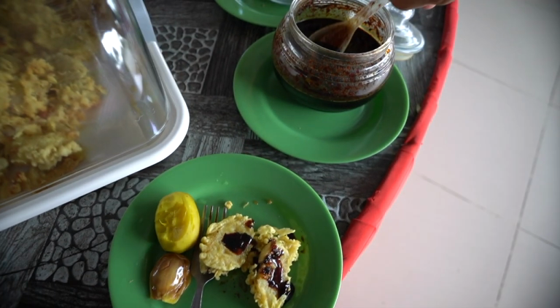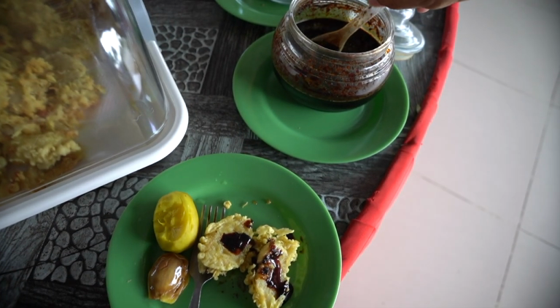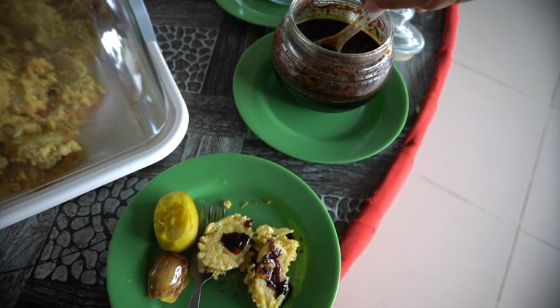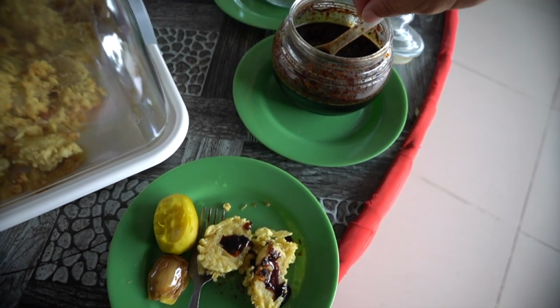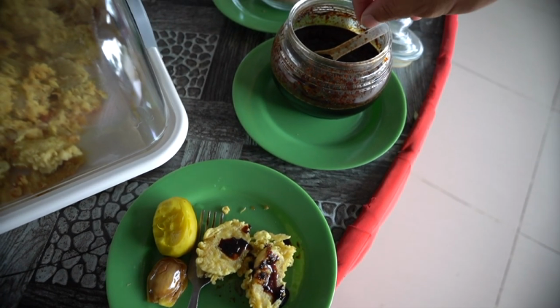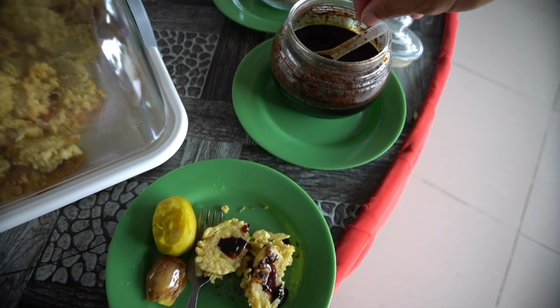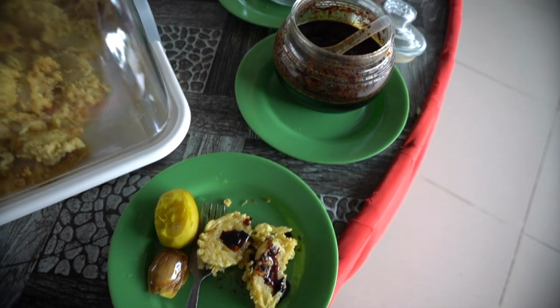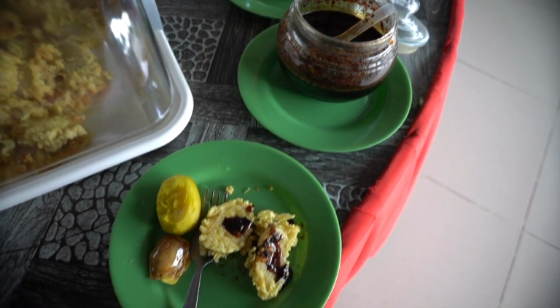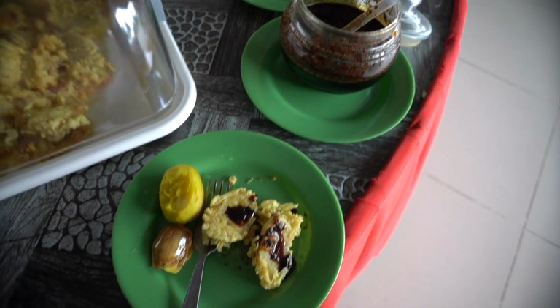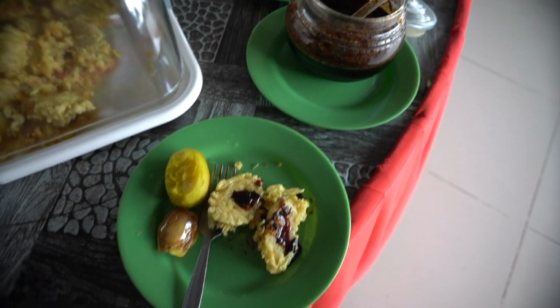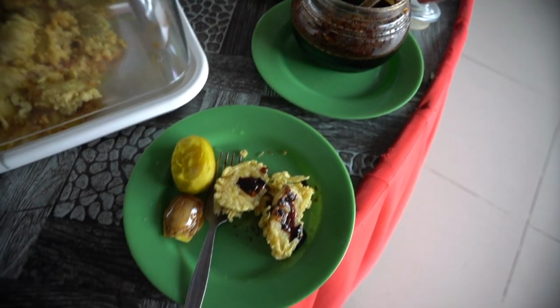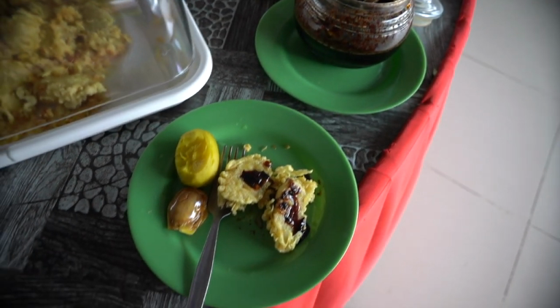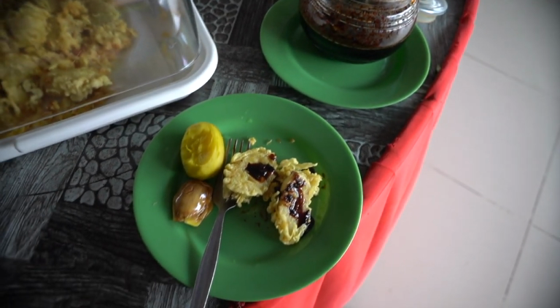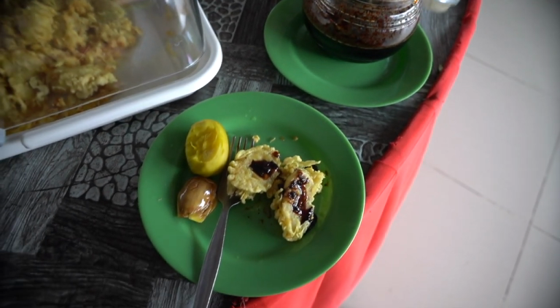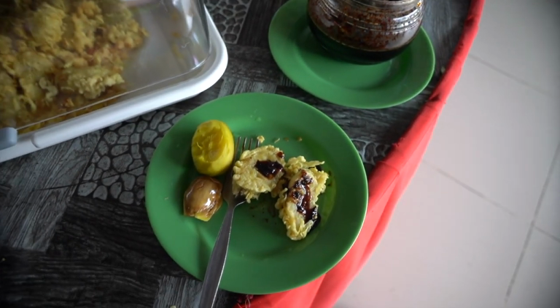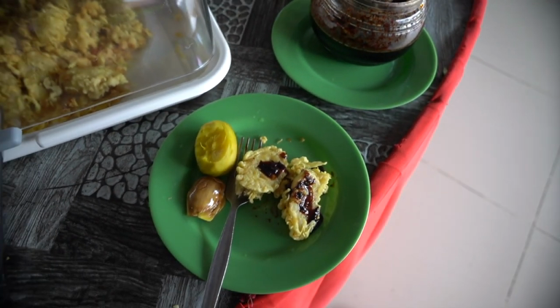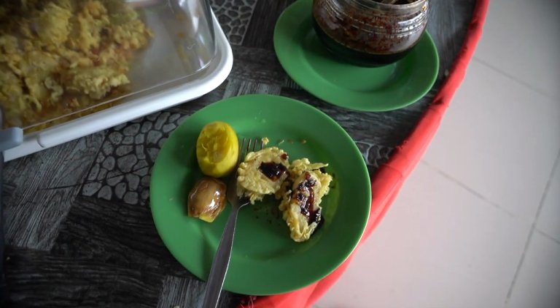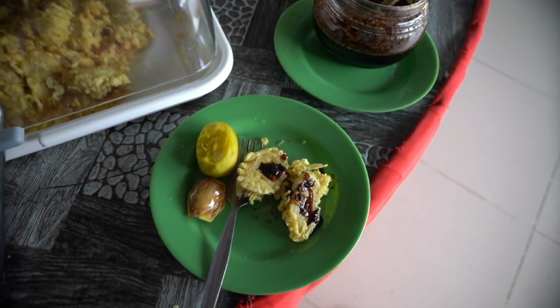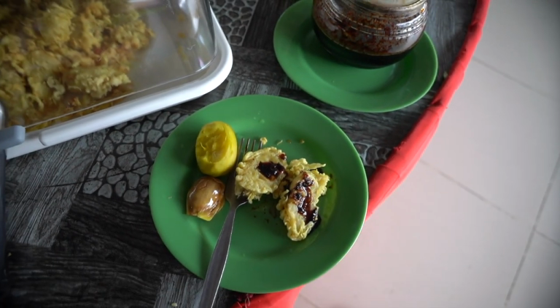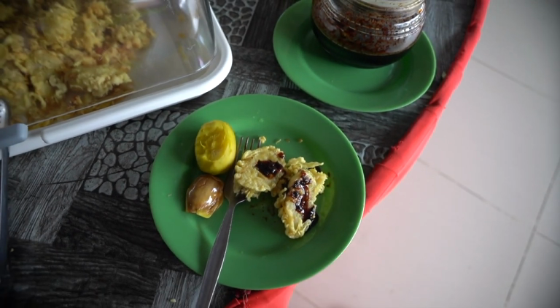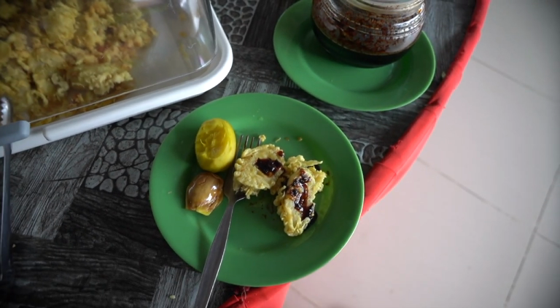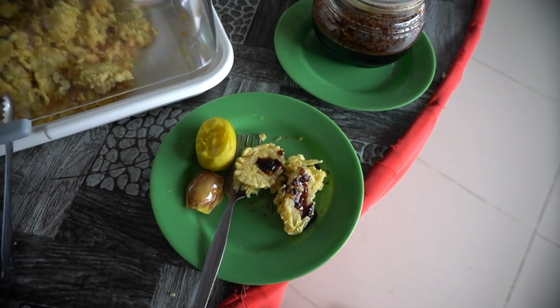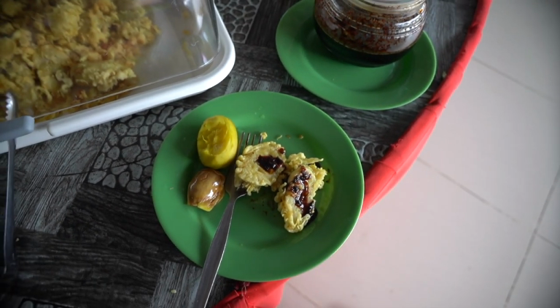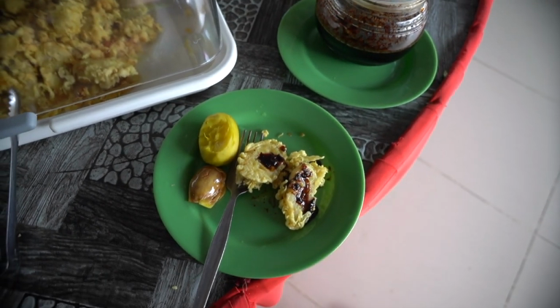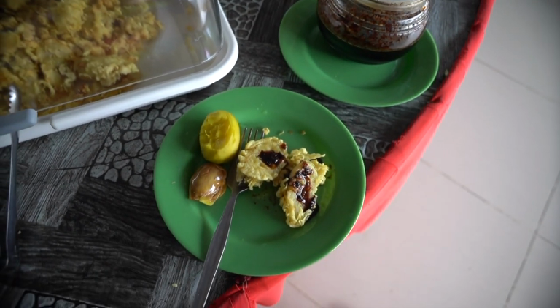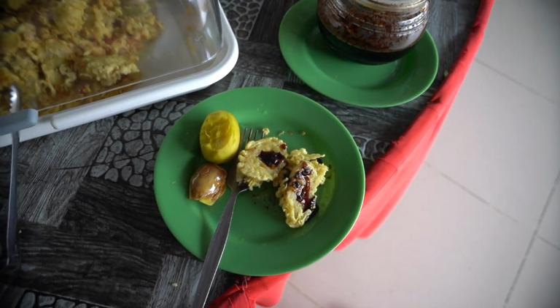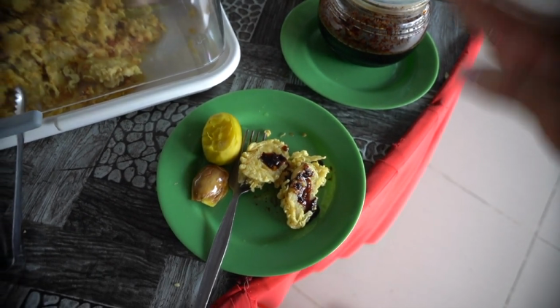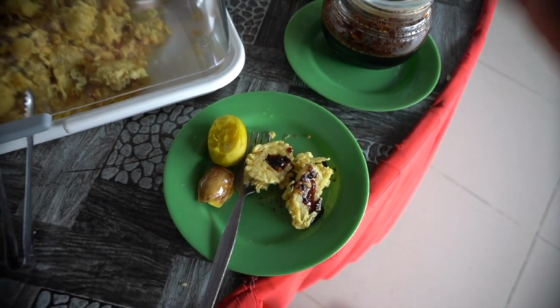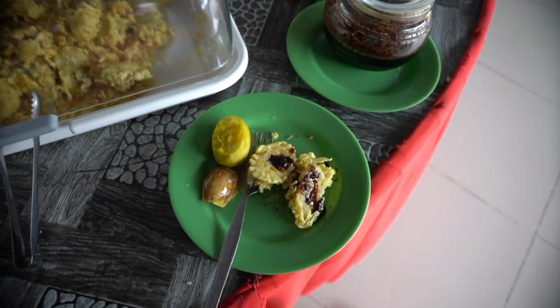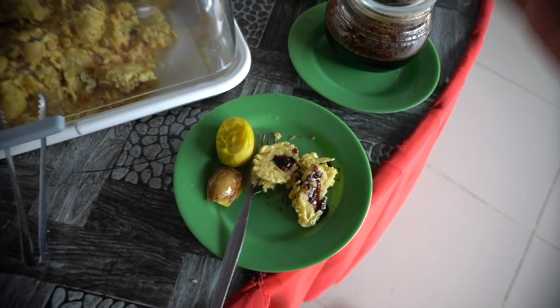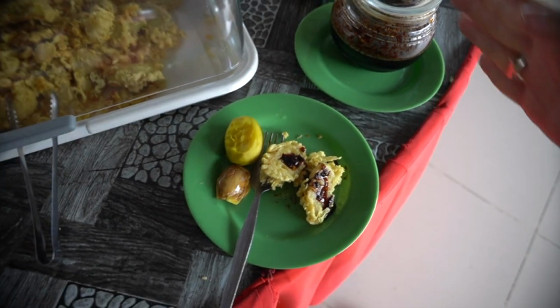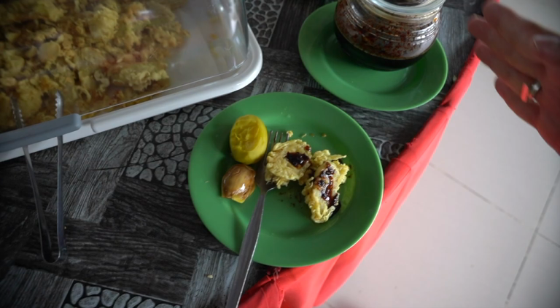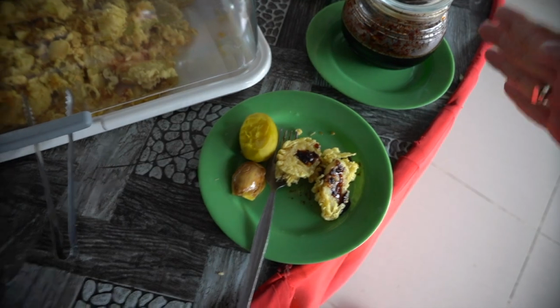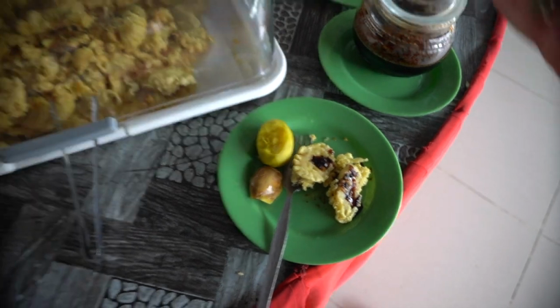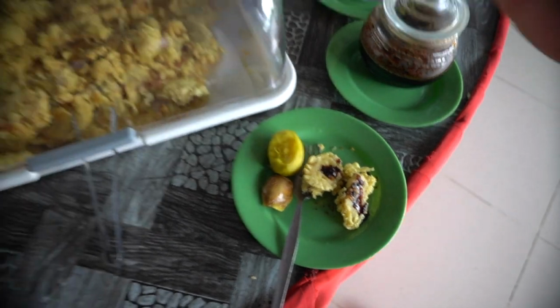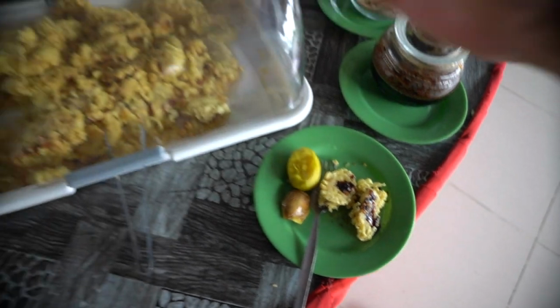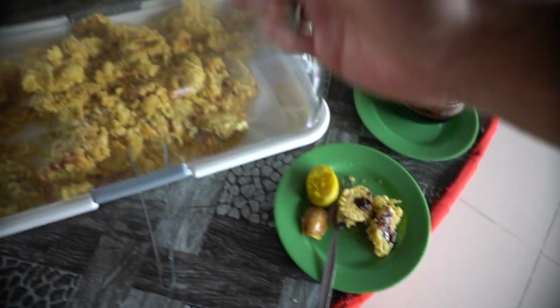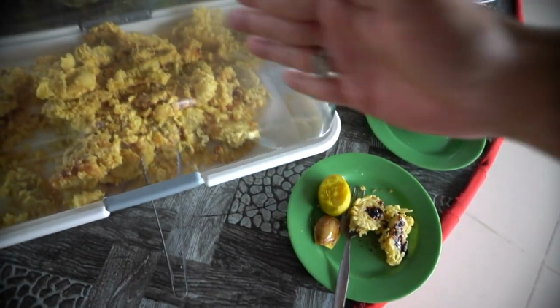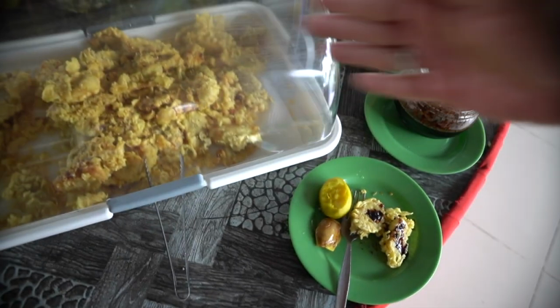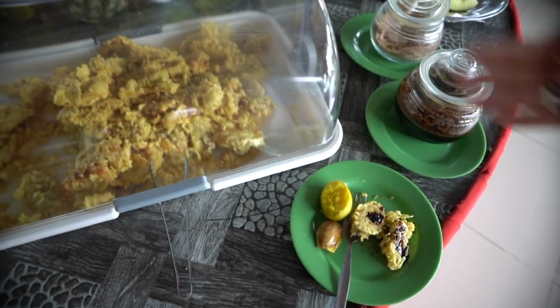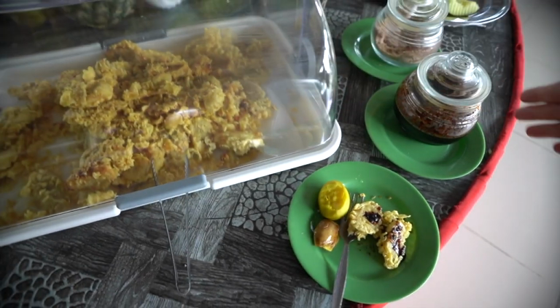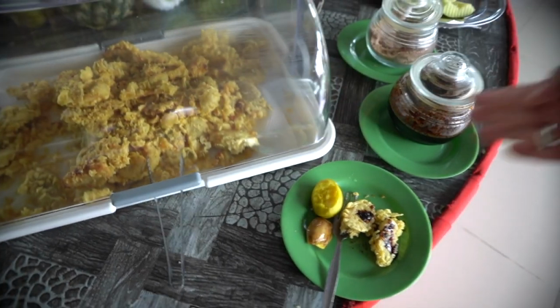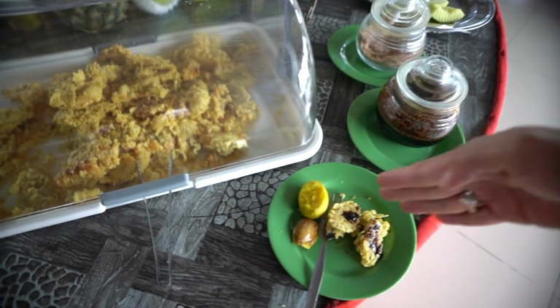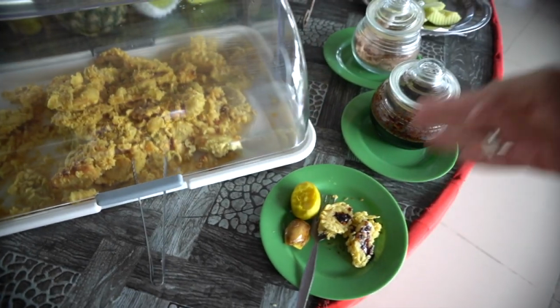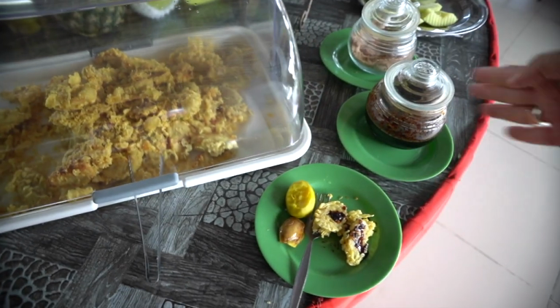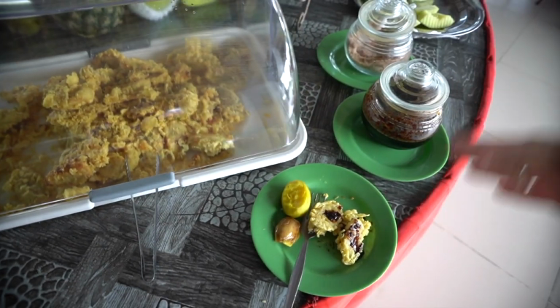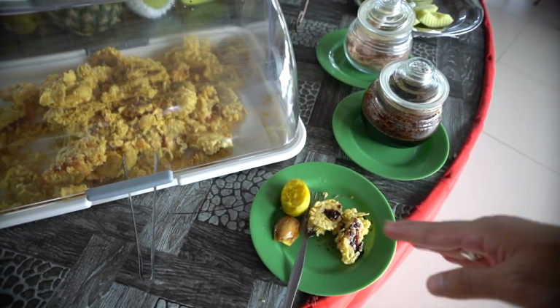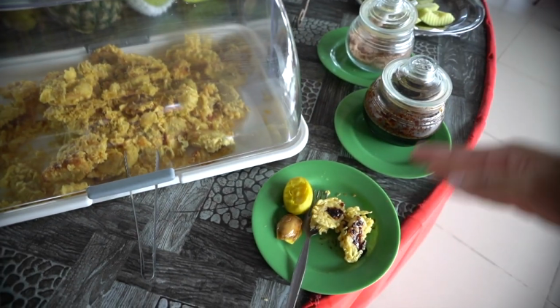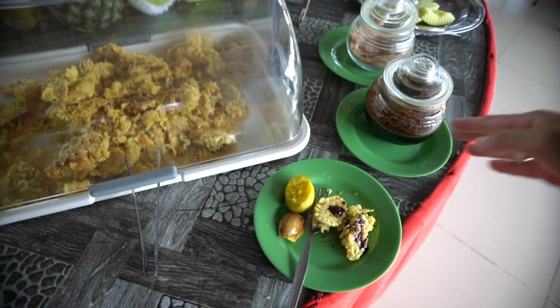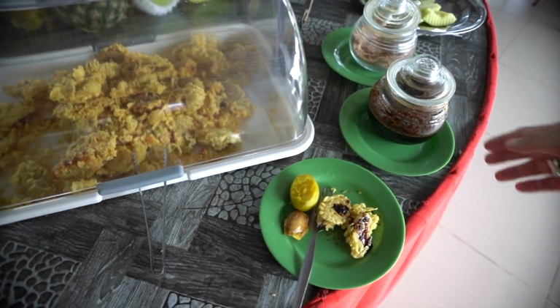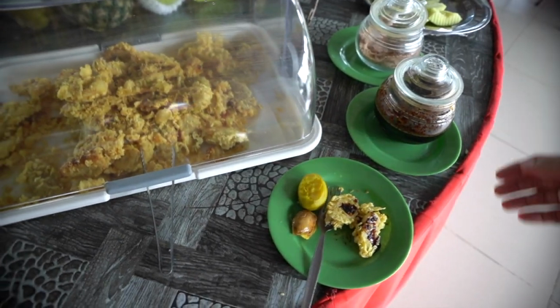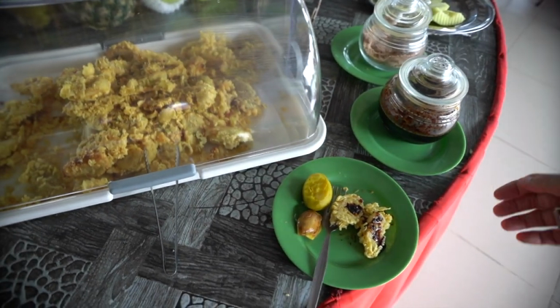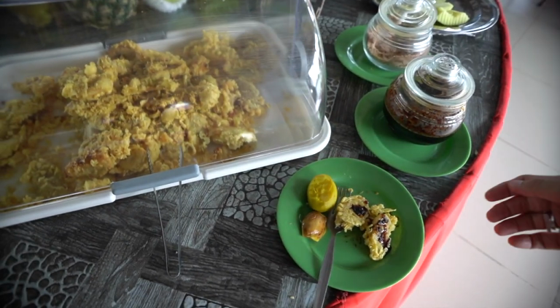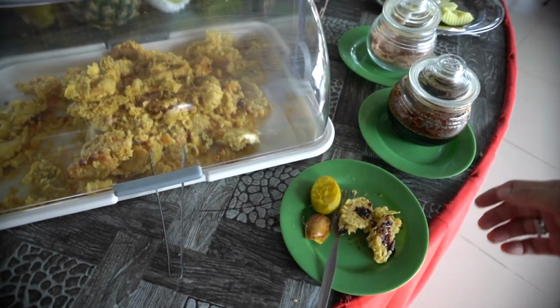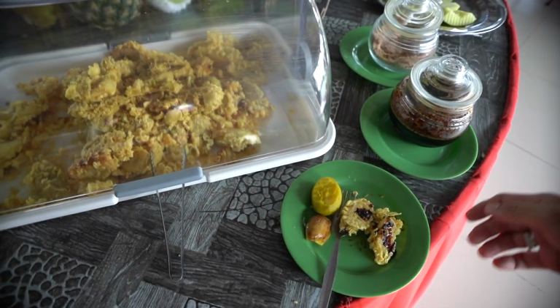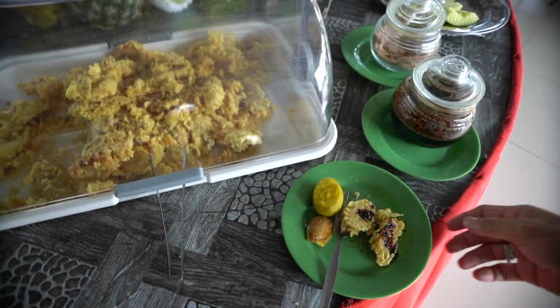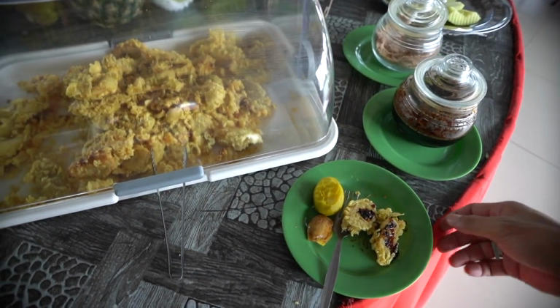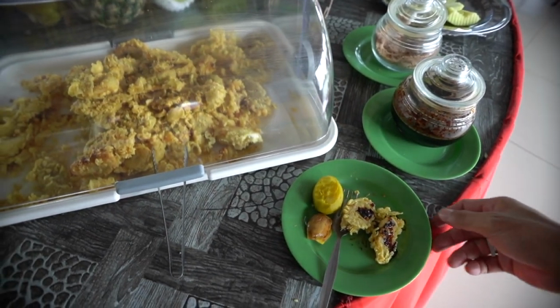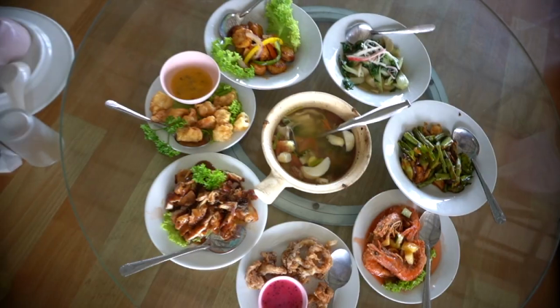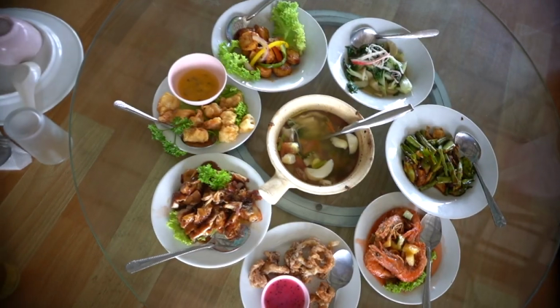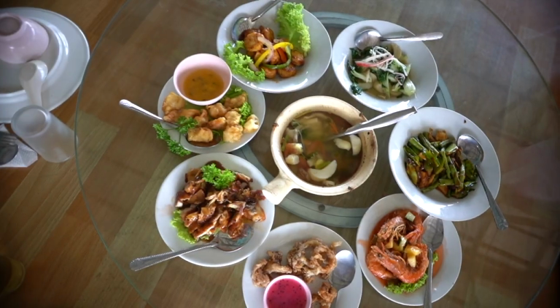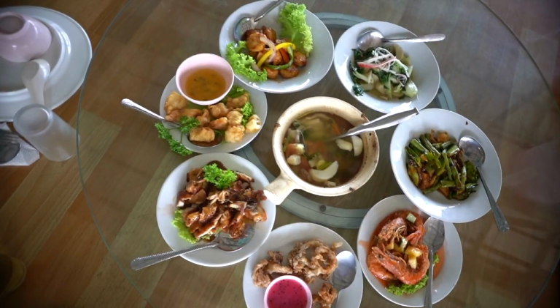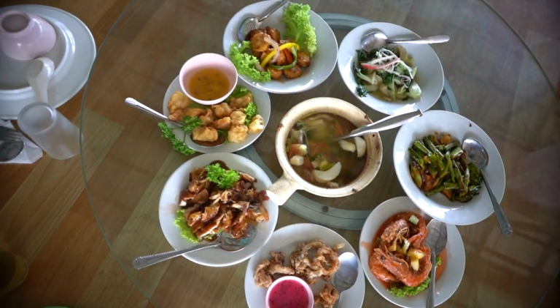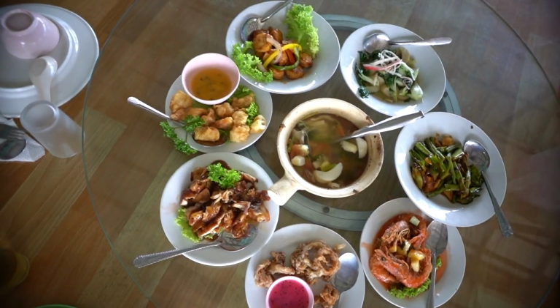If you happen to come to Desaru Fruit Farm, you might want to take the package to try this. It's a very good combo. Lunch time!